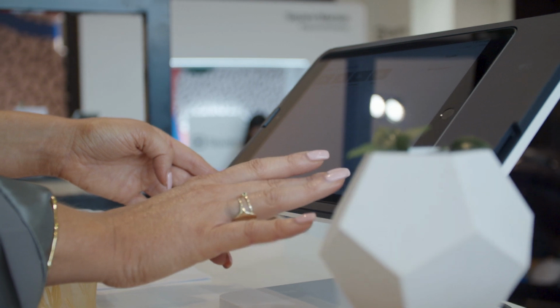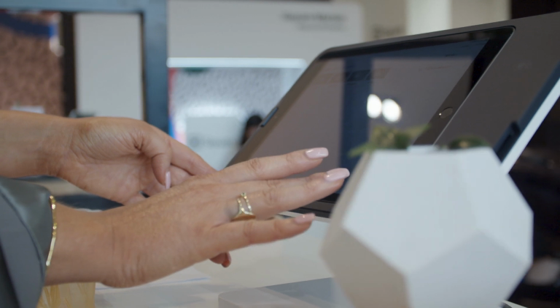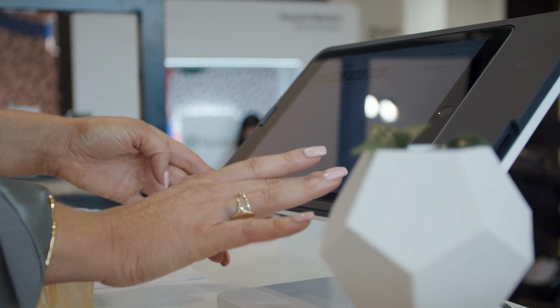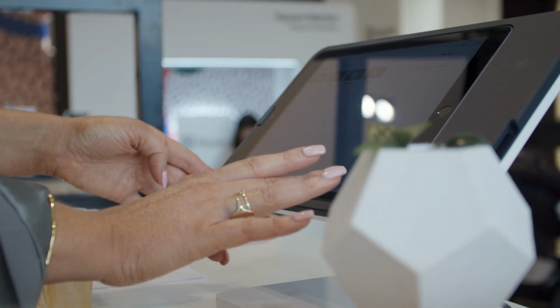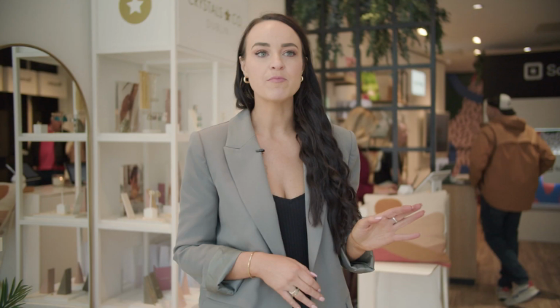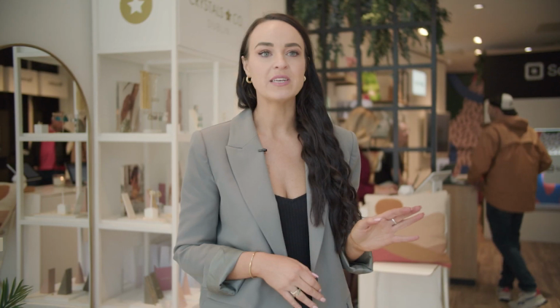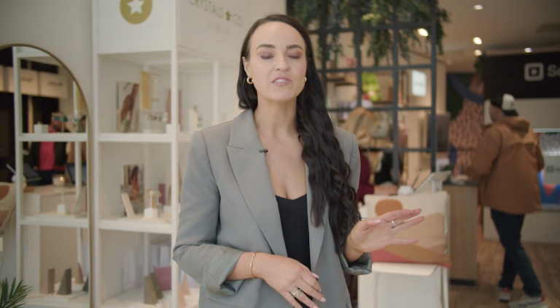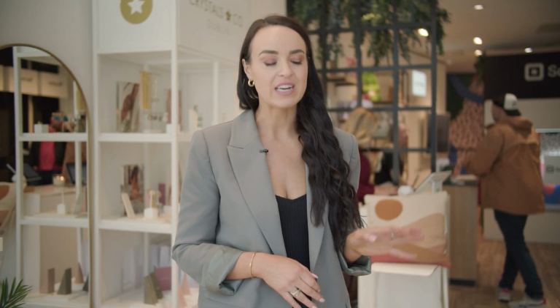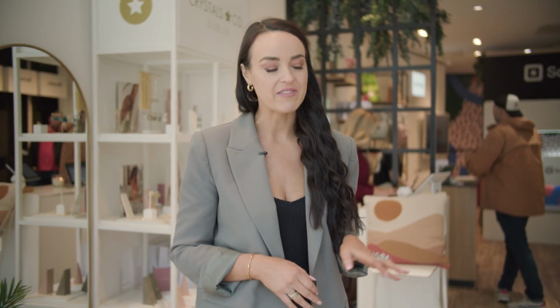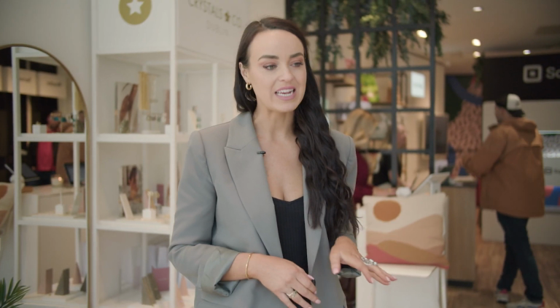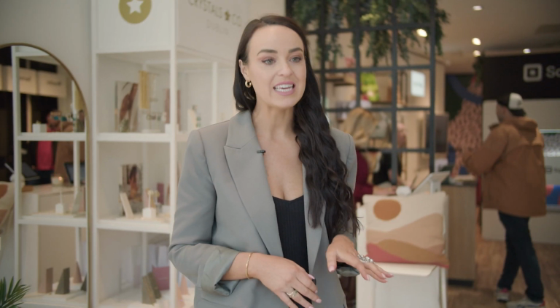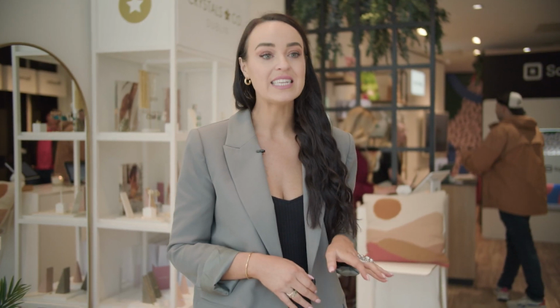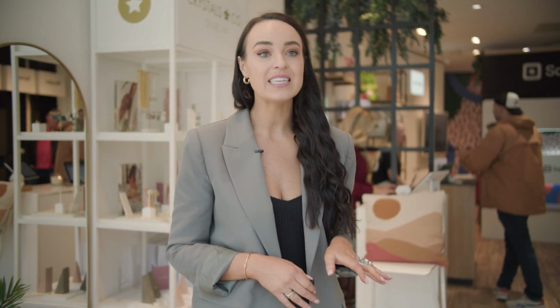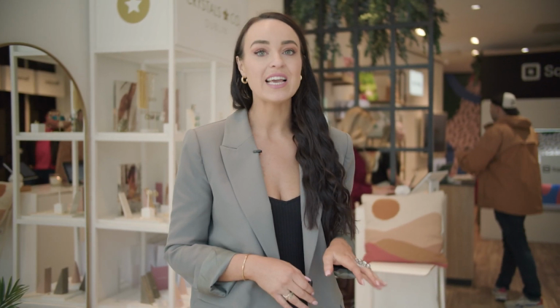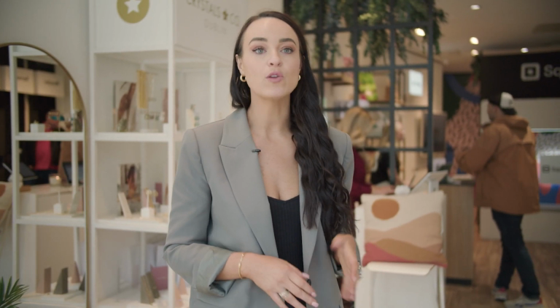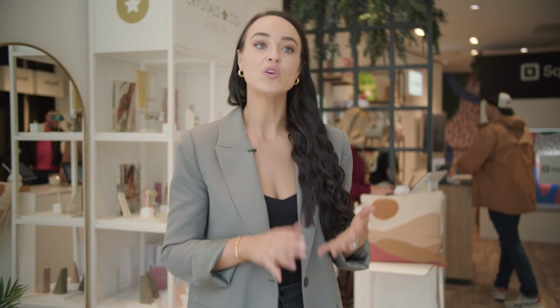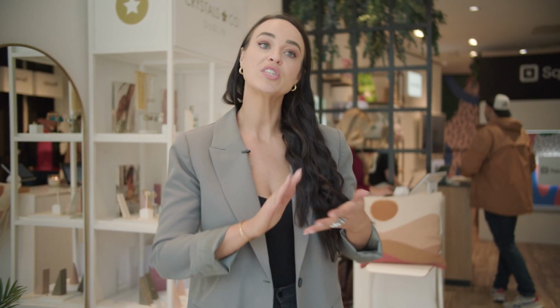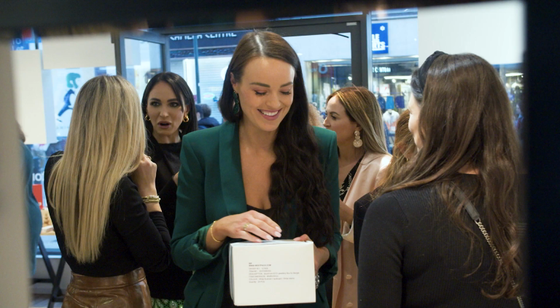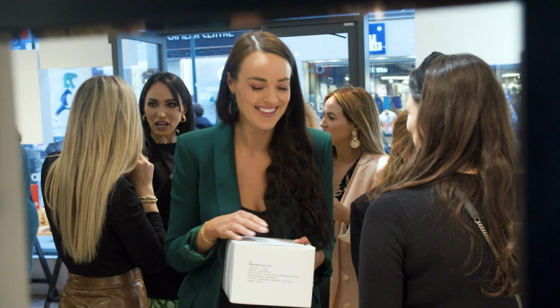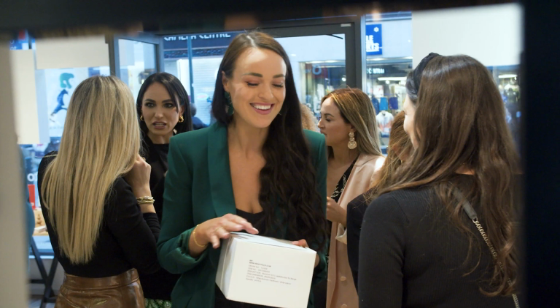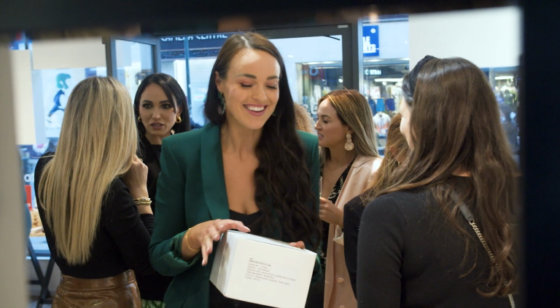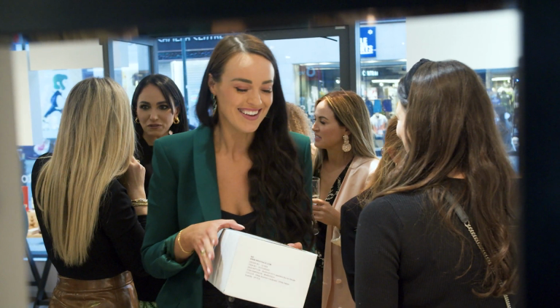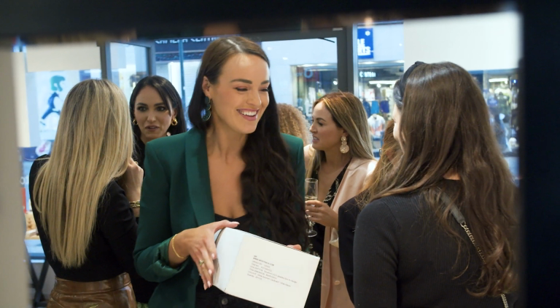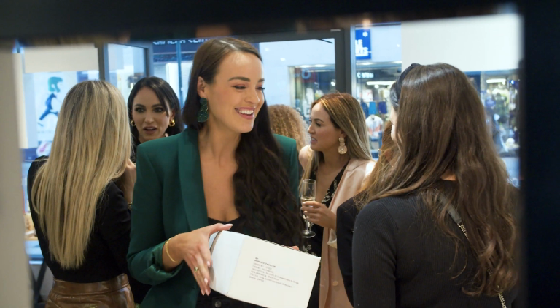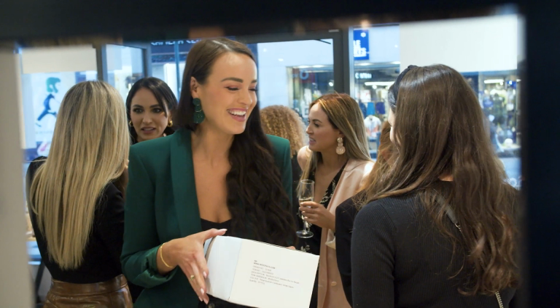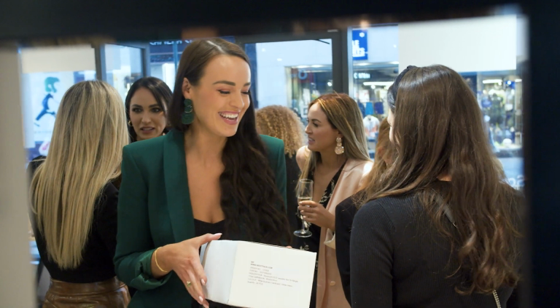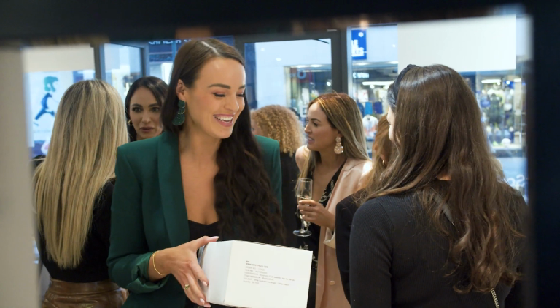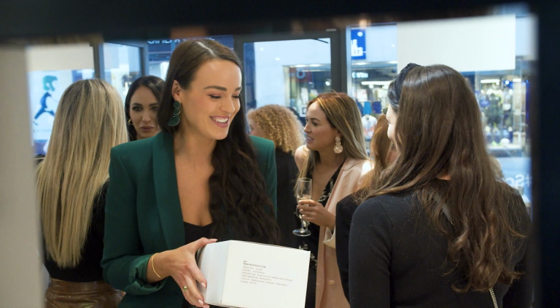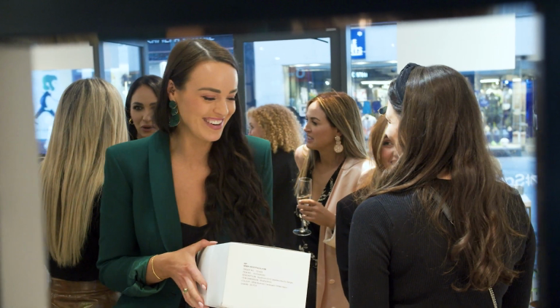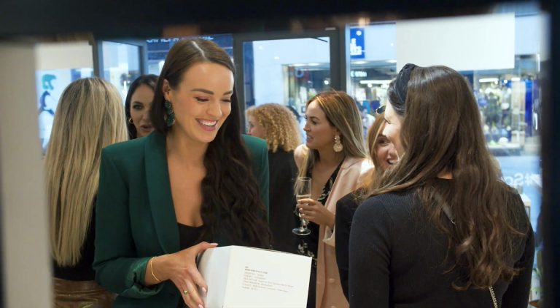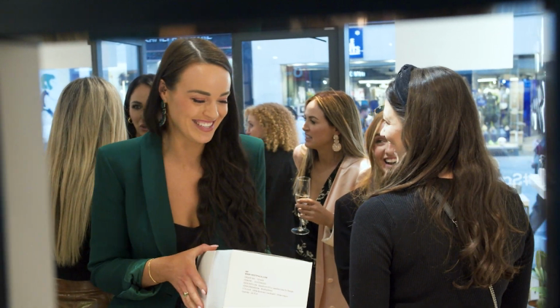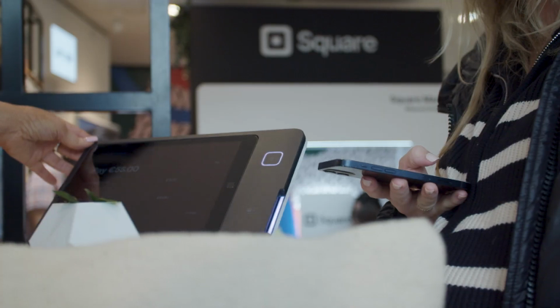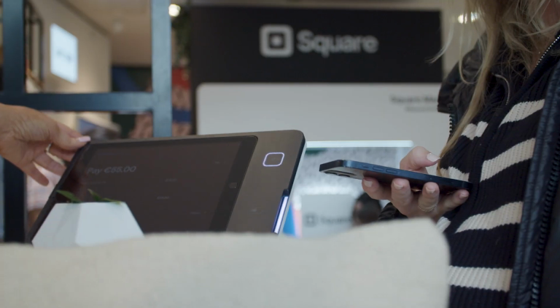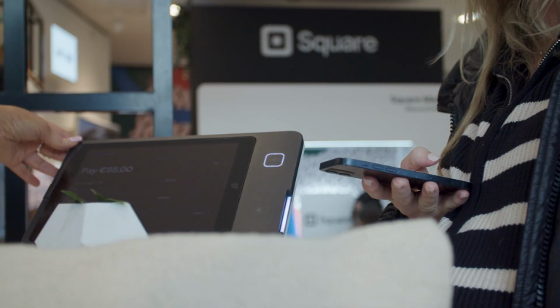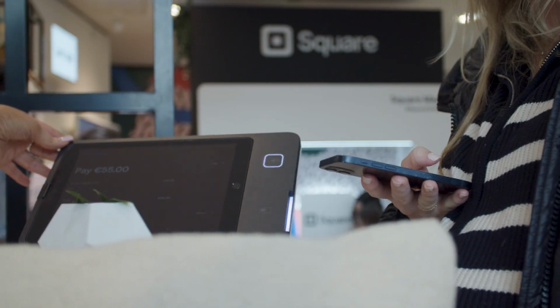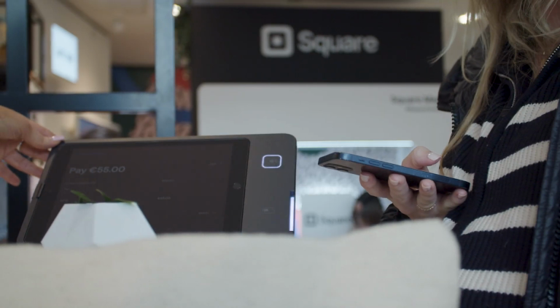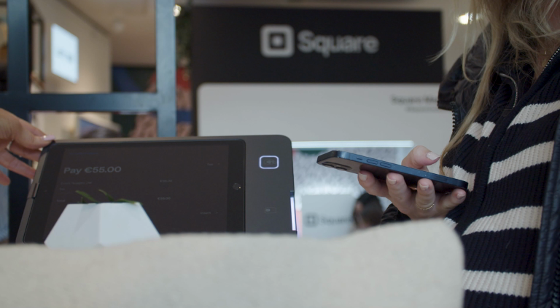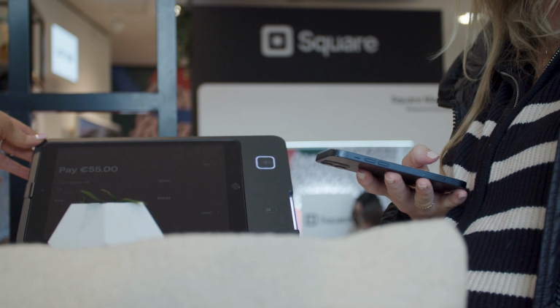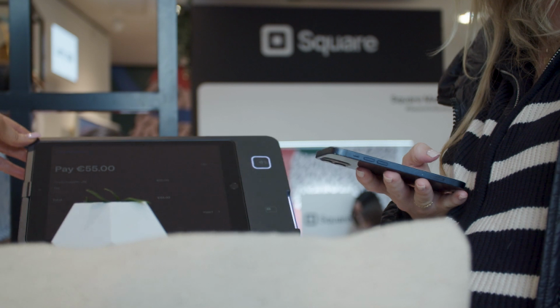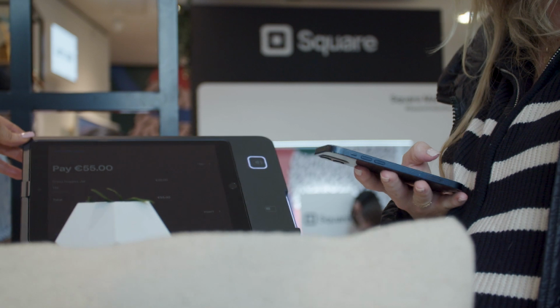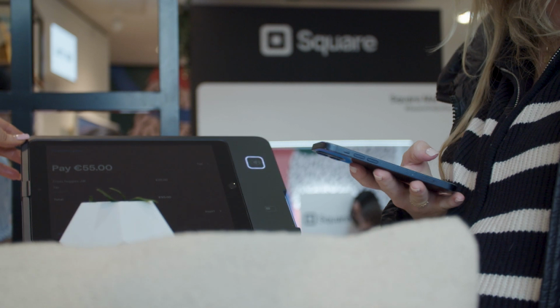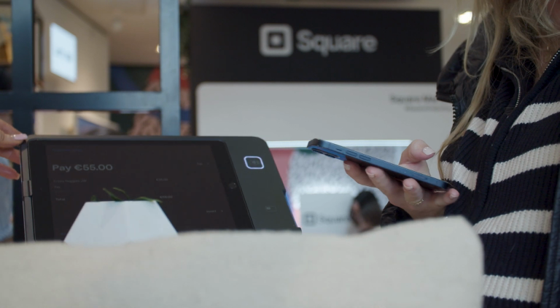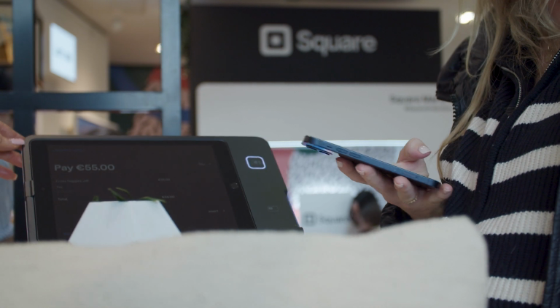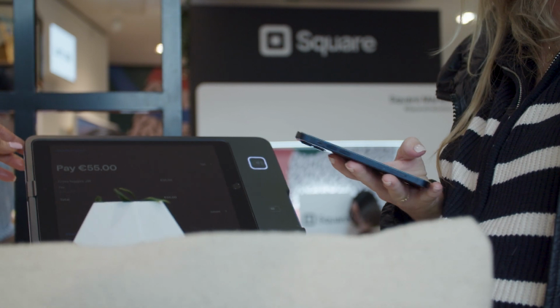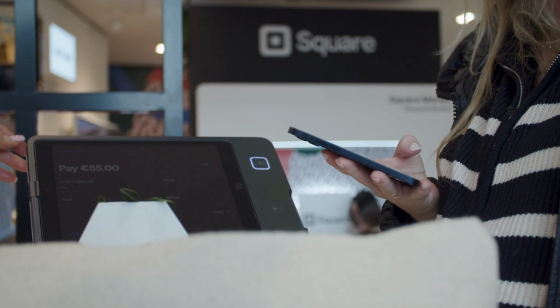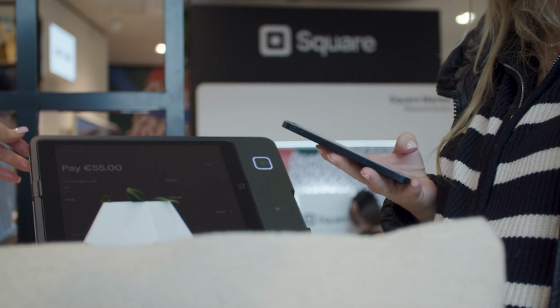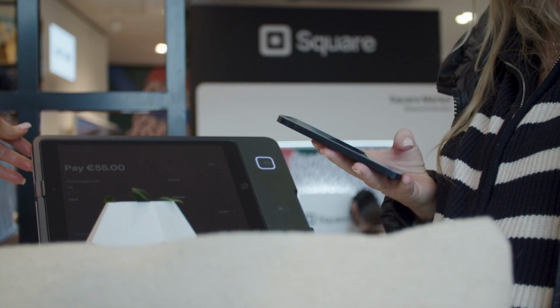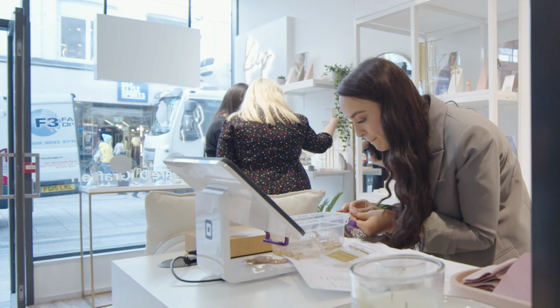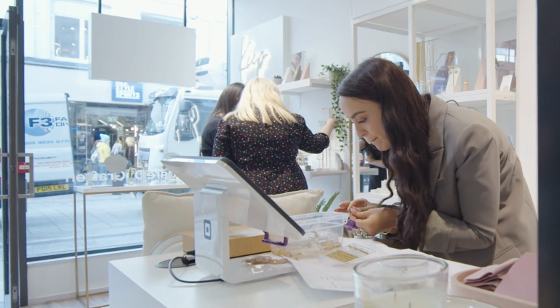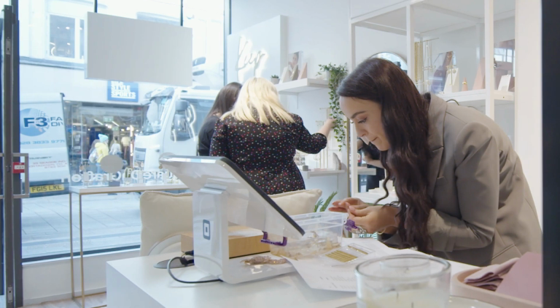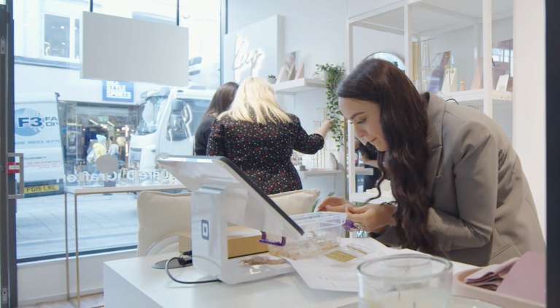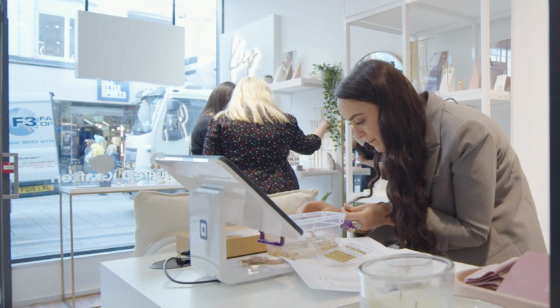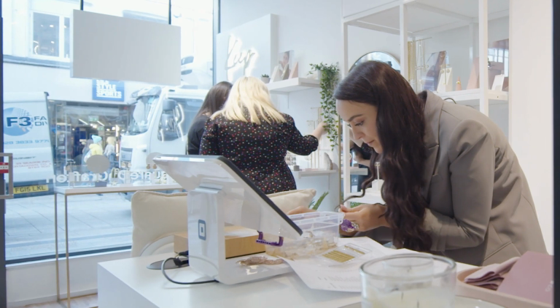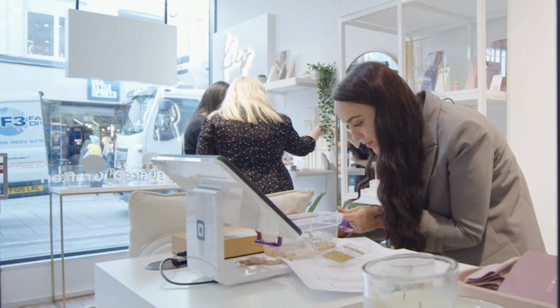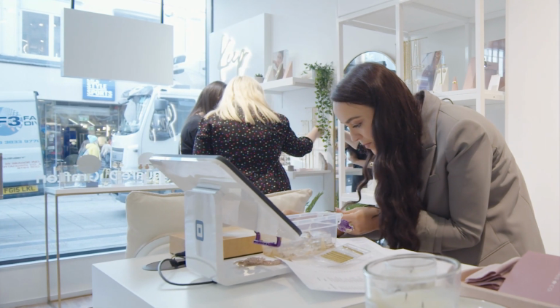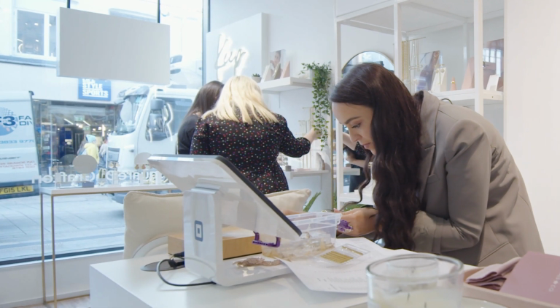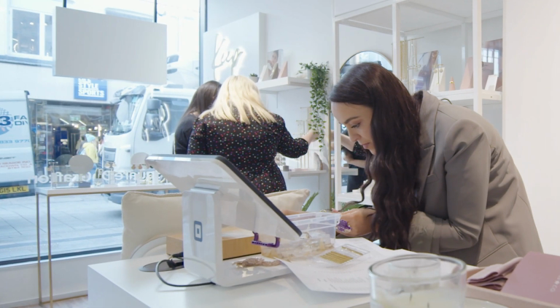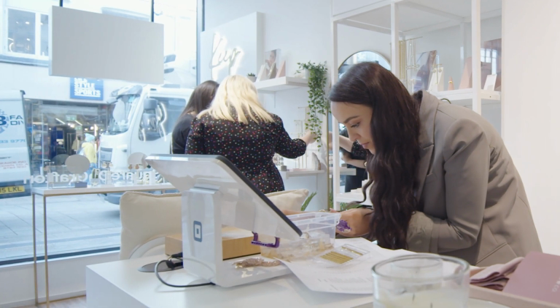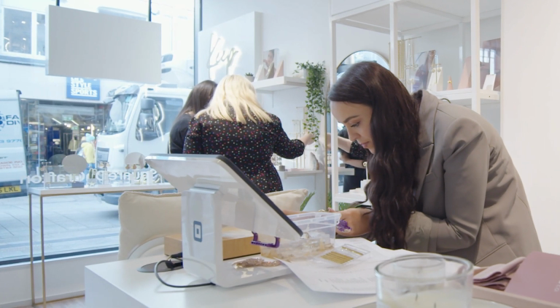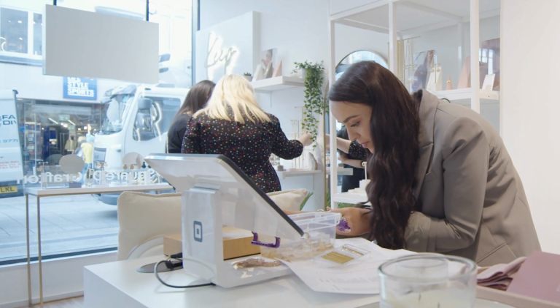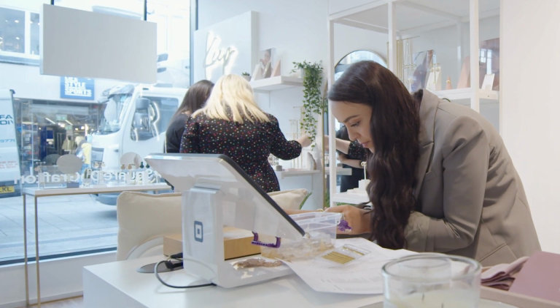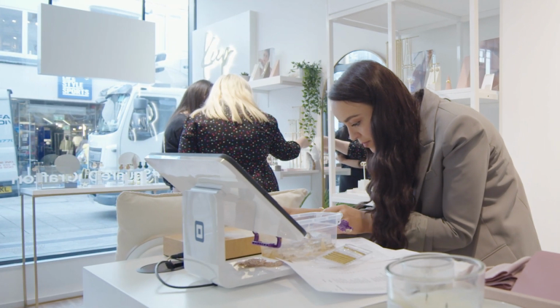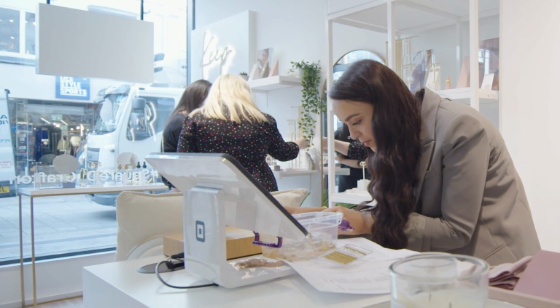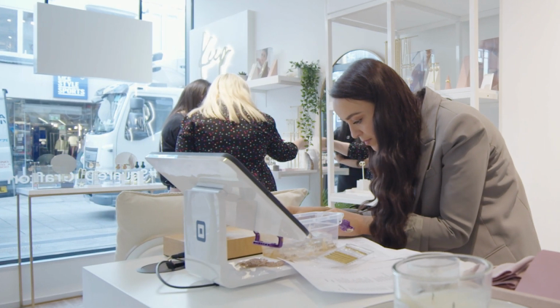Stock management is really, really easy, and you've got your app on the phone, so I can check really quickly if I'm out and about how we're doing in store.